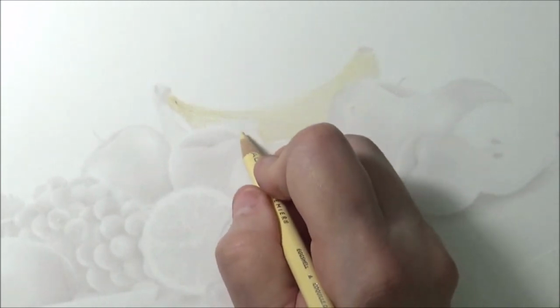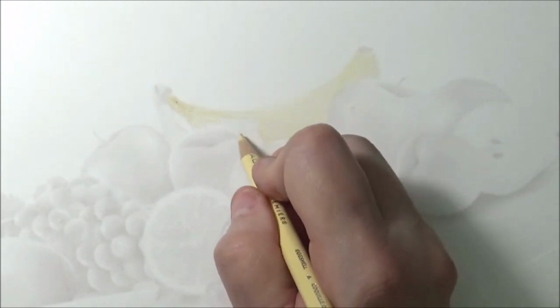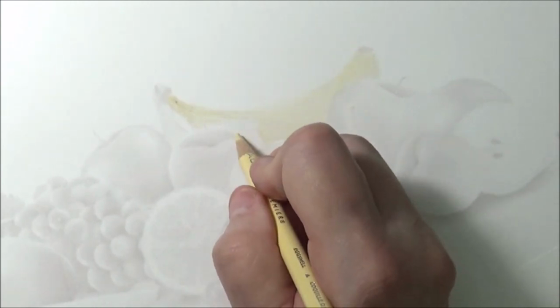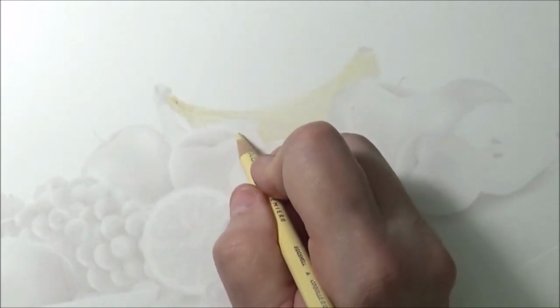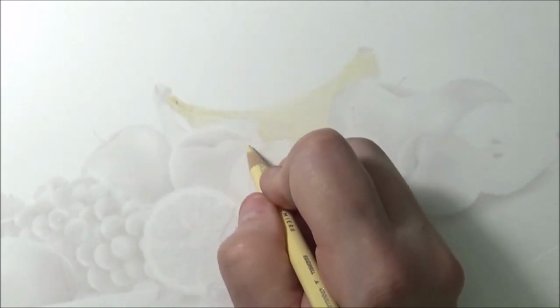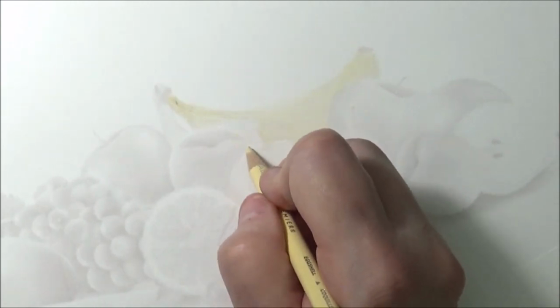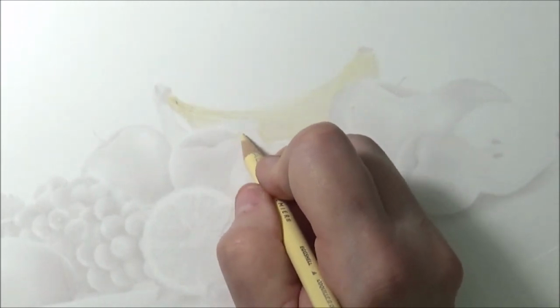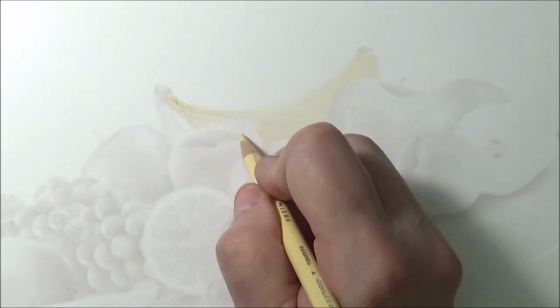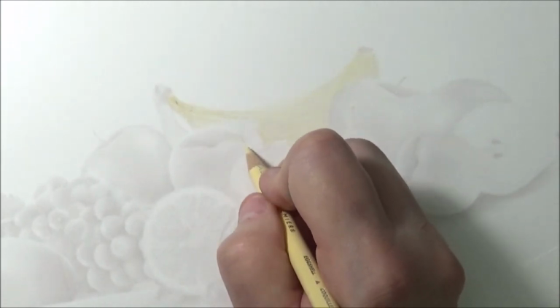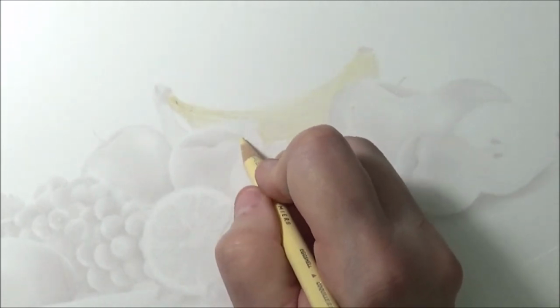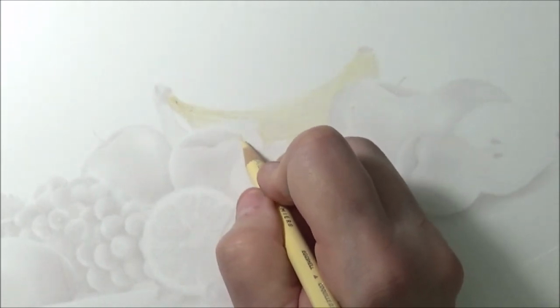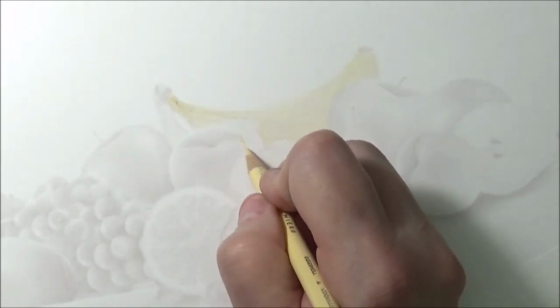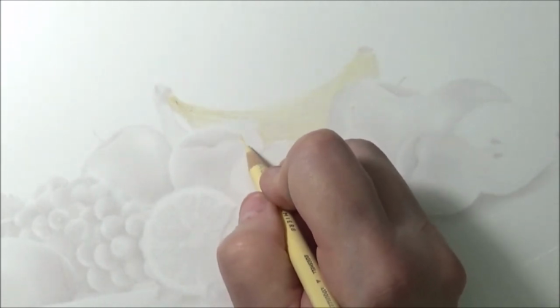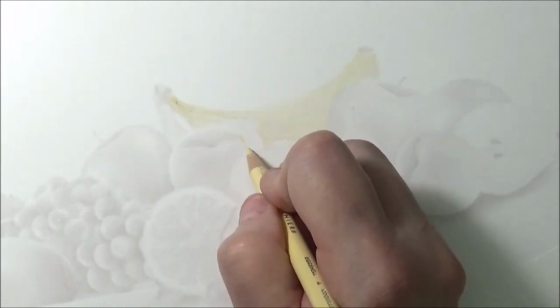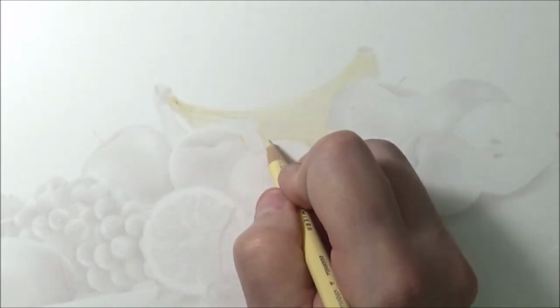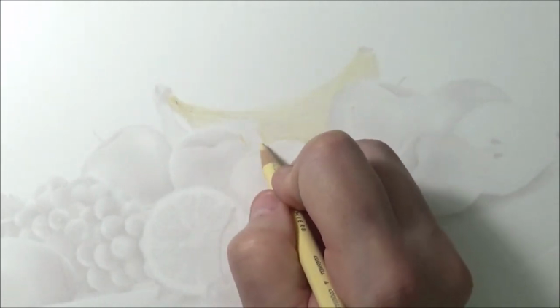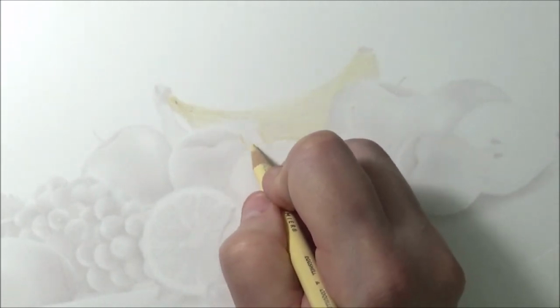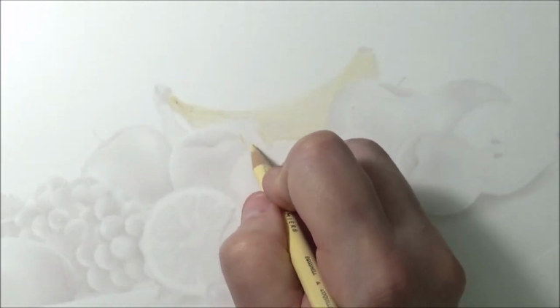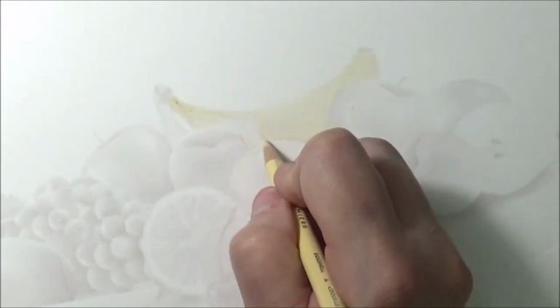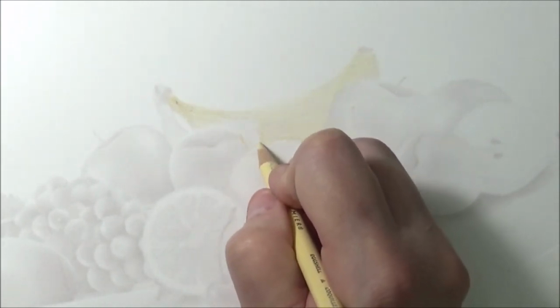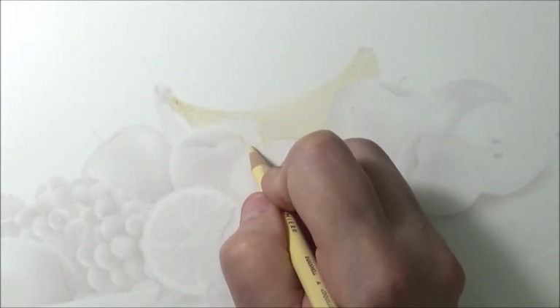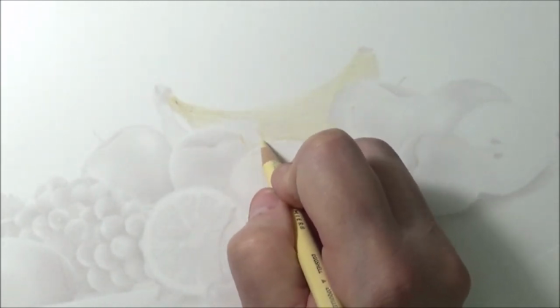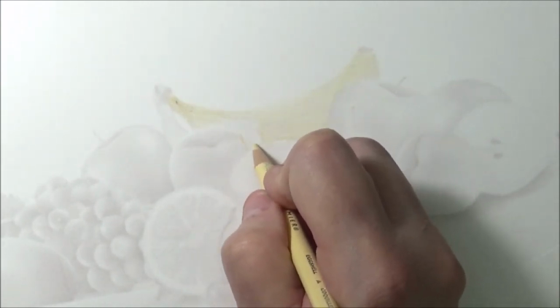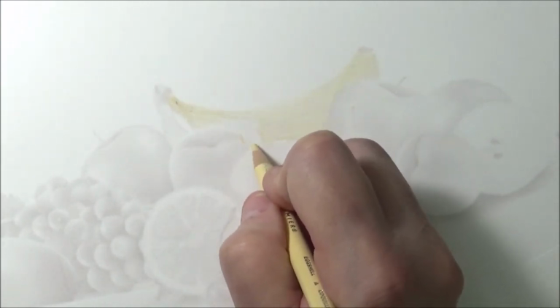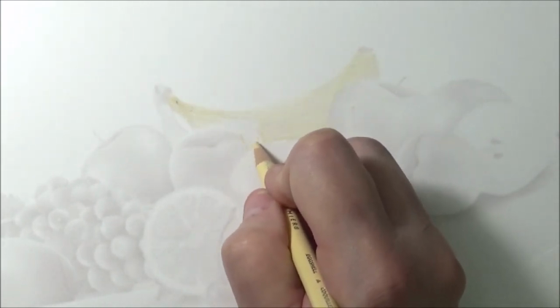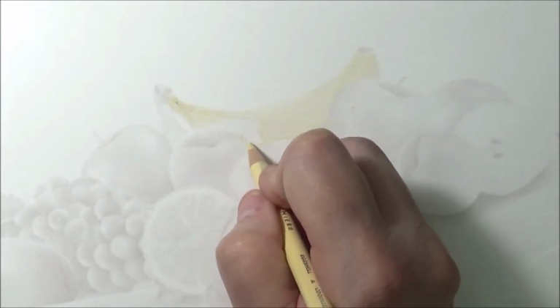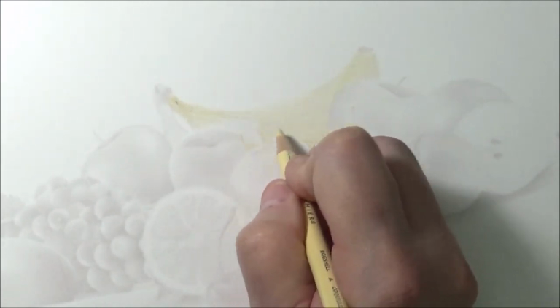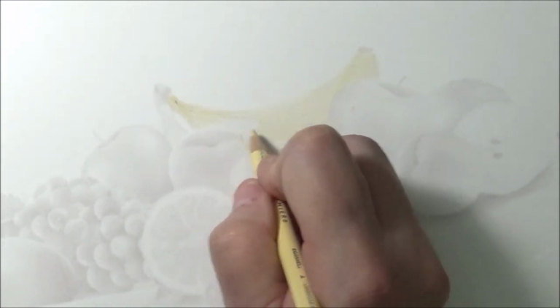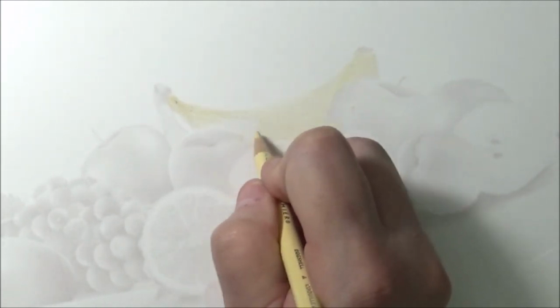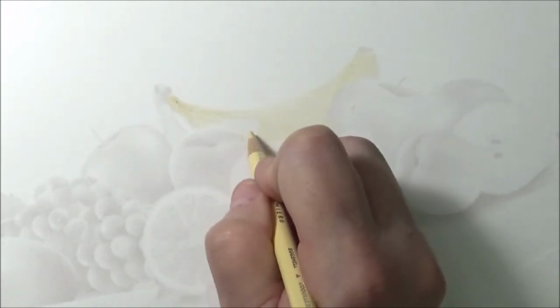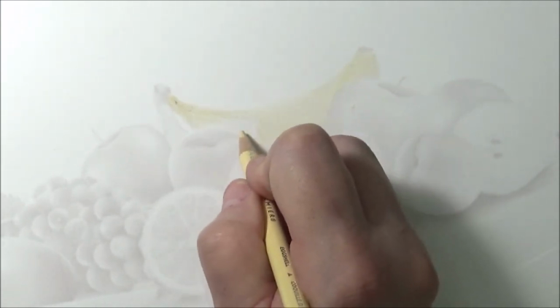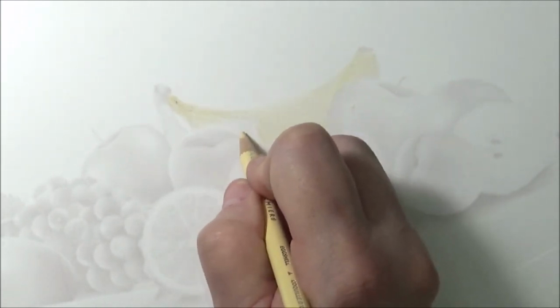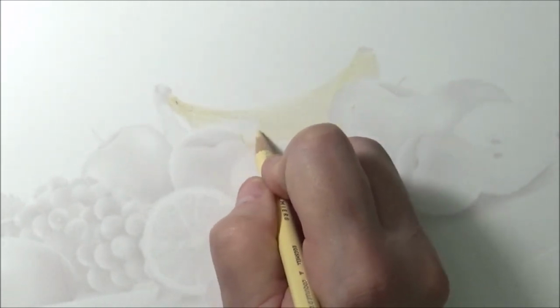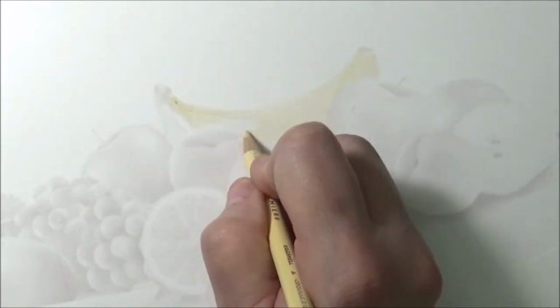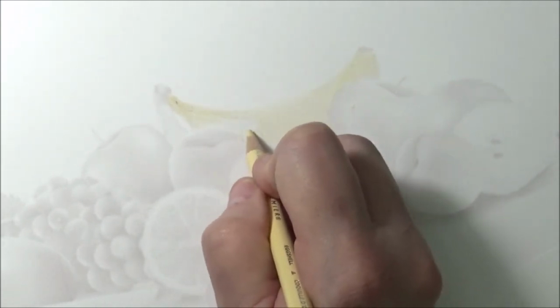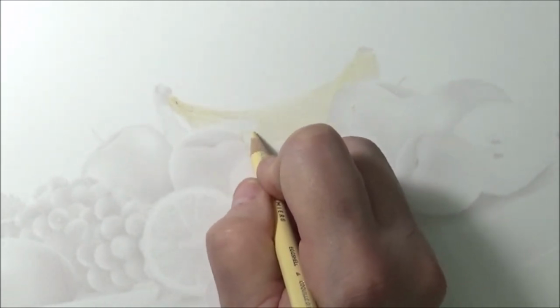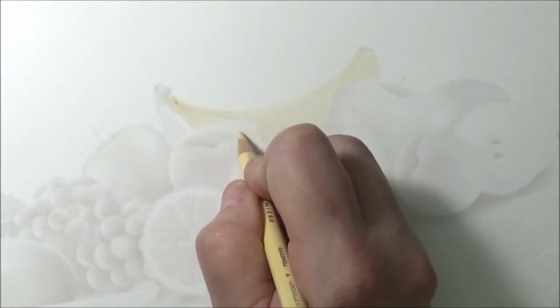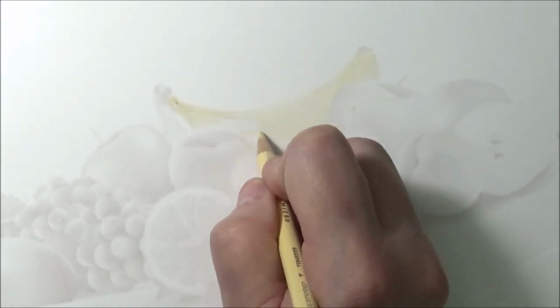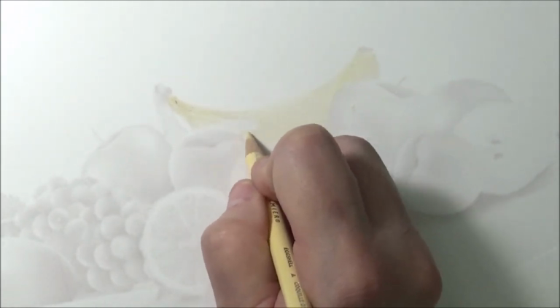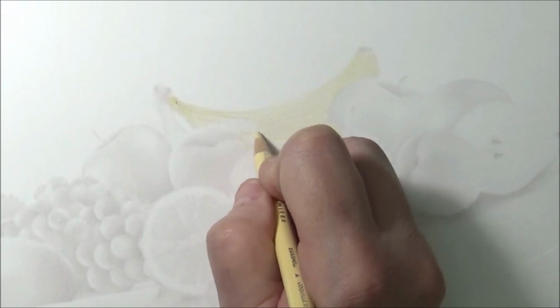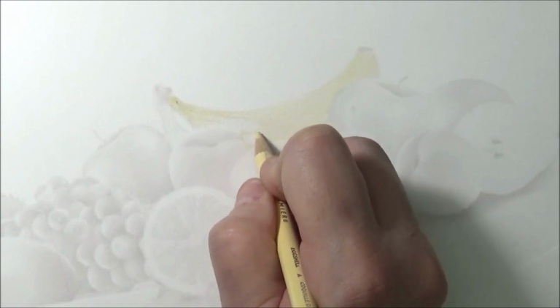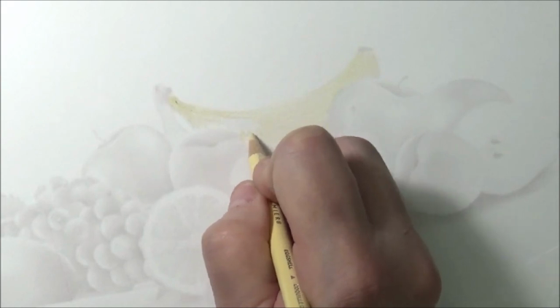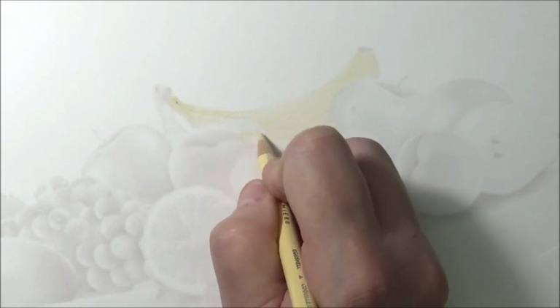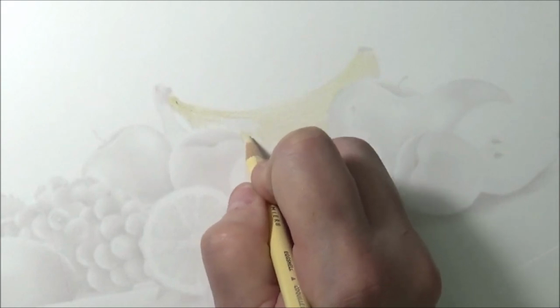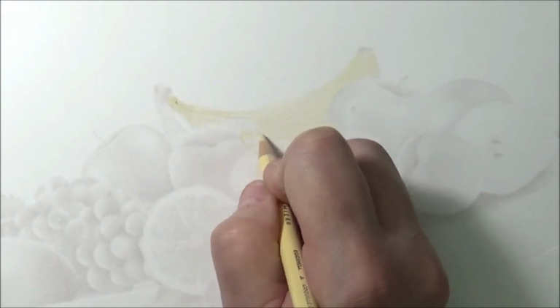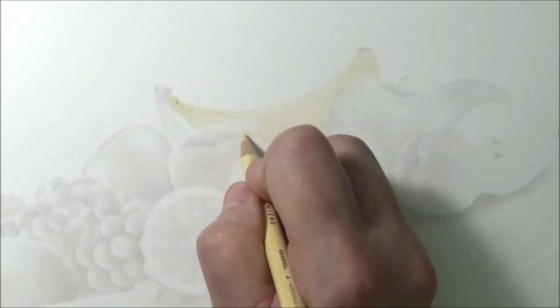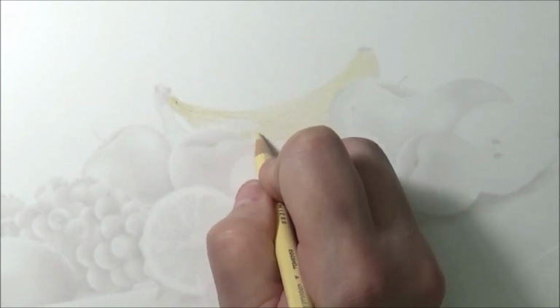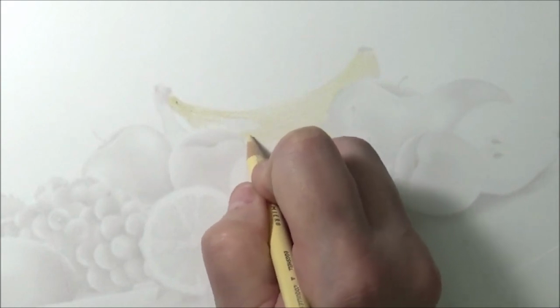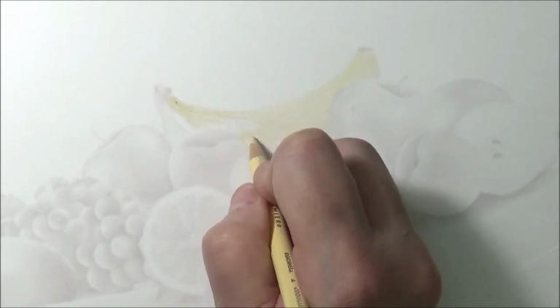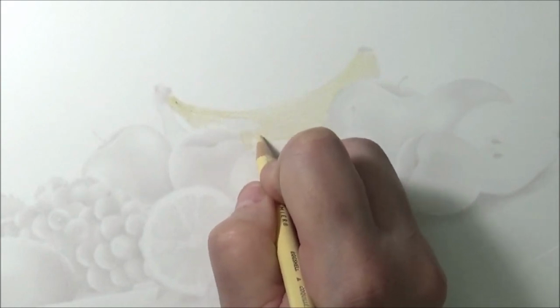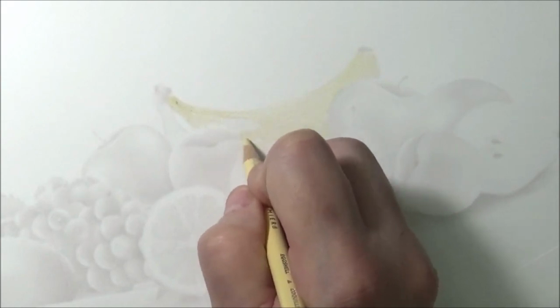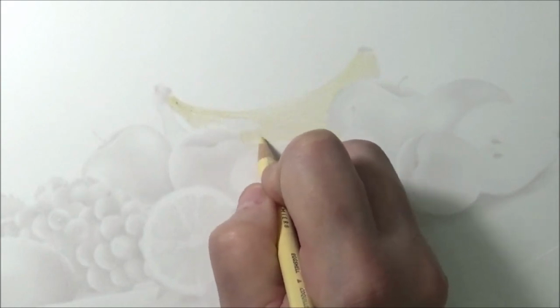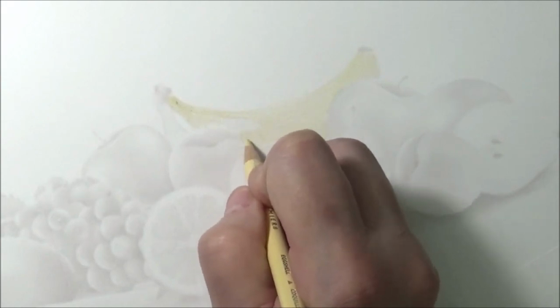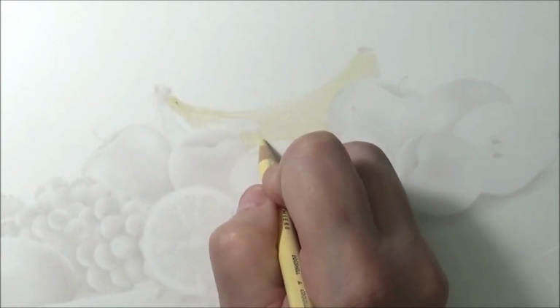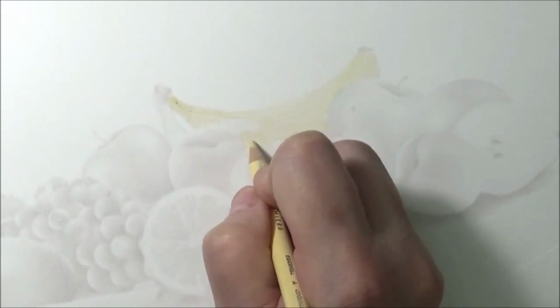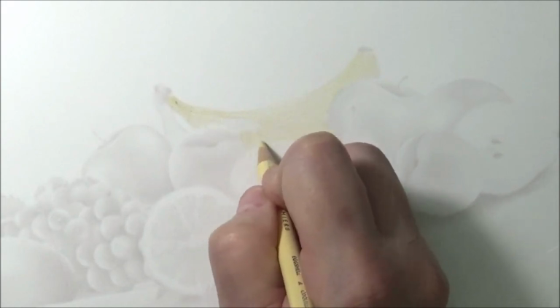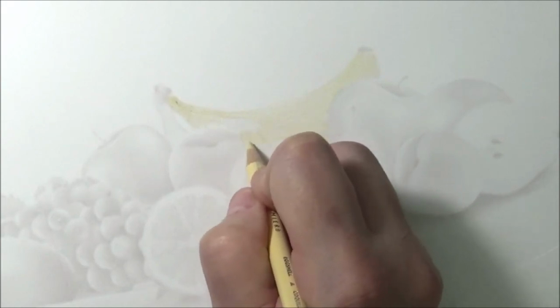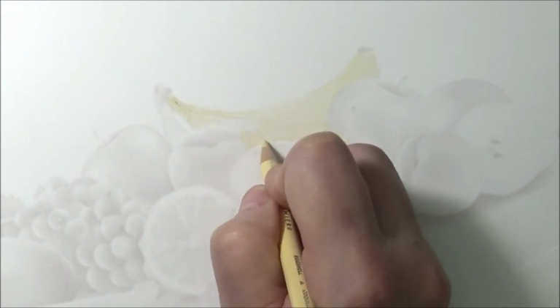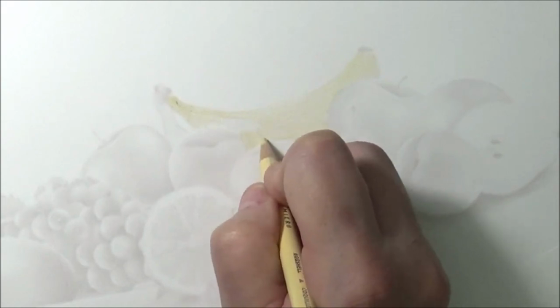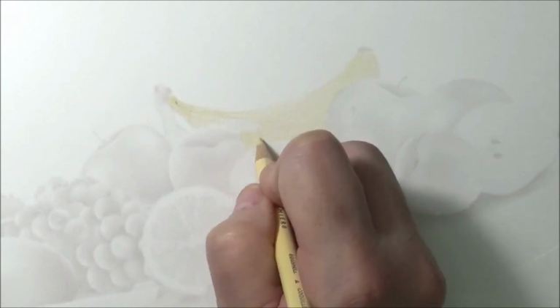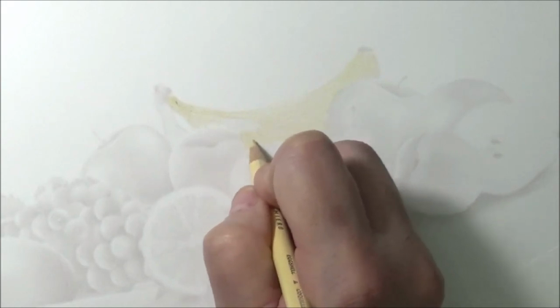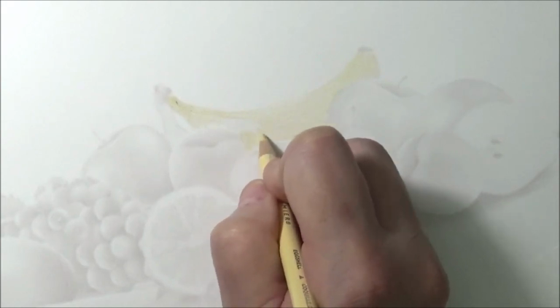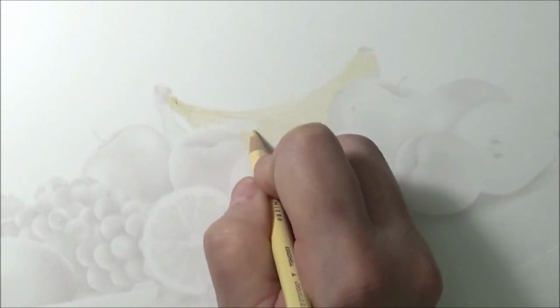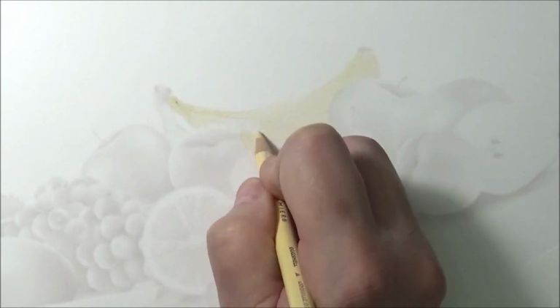This is a nice, good art study for you. So just take your time and base it in.